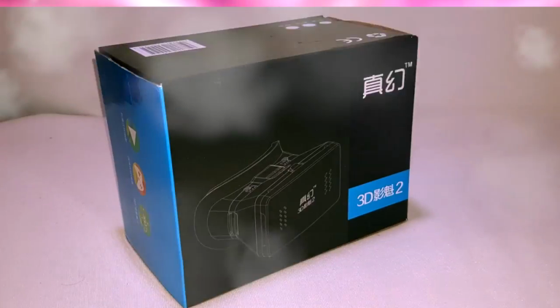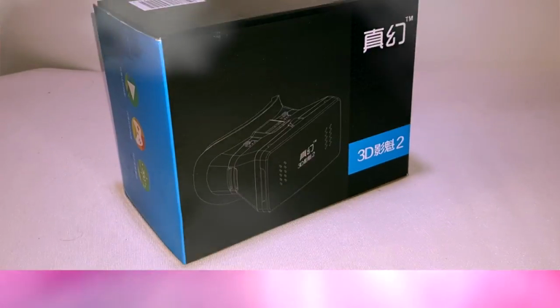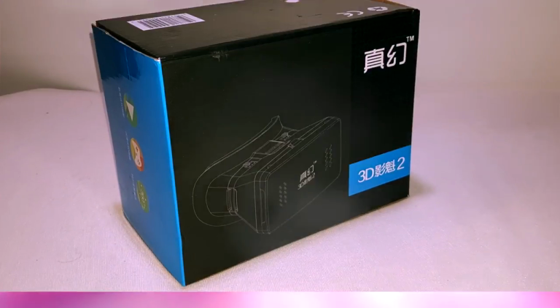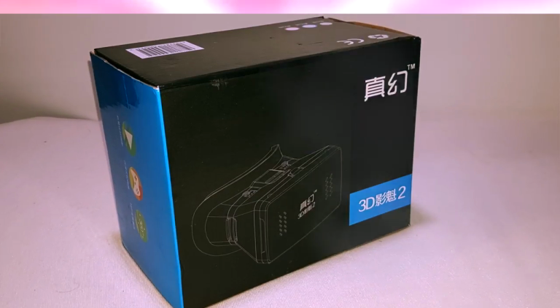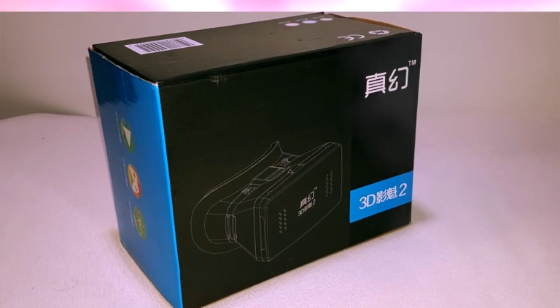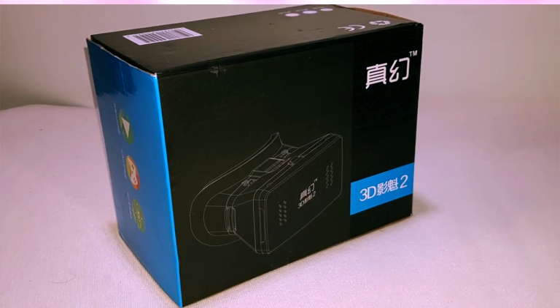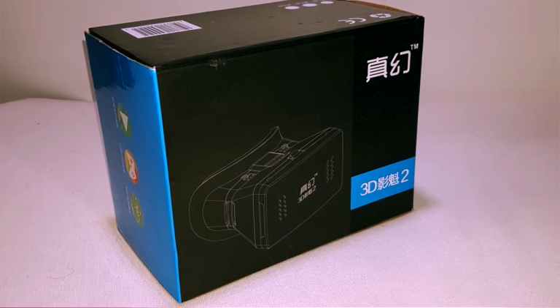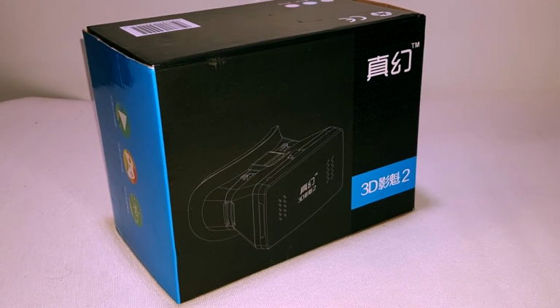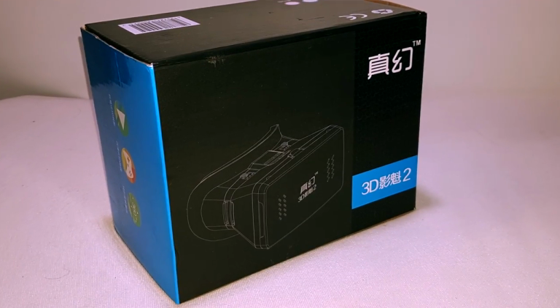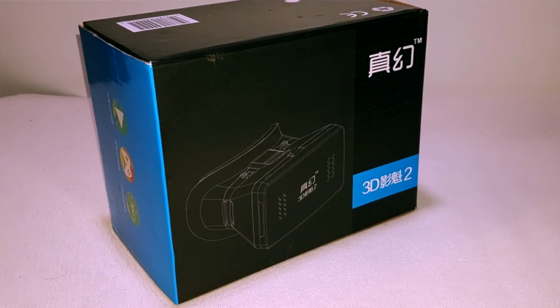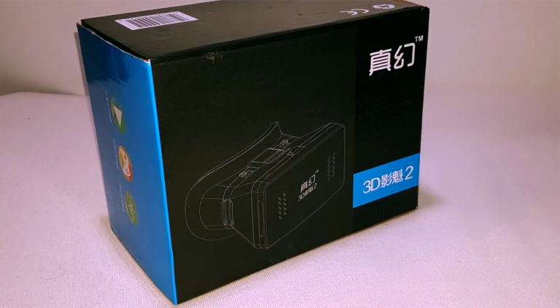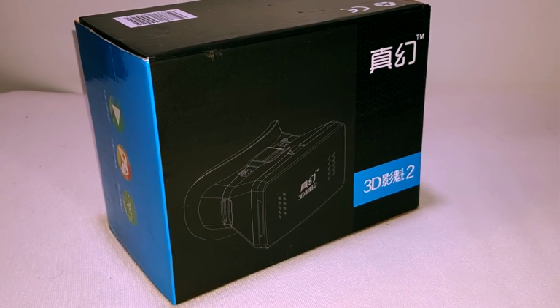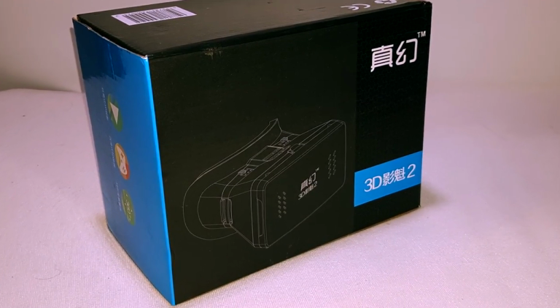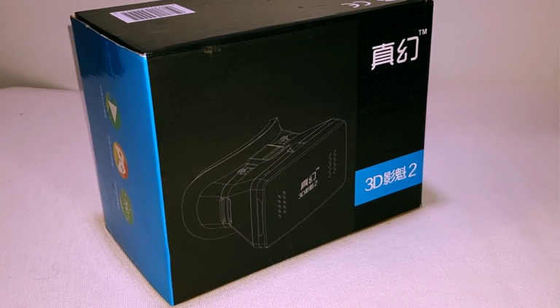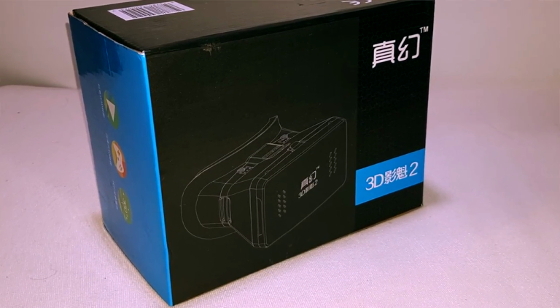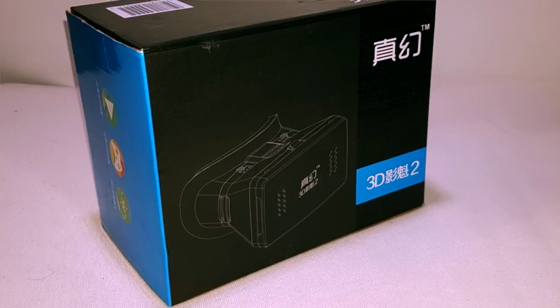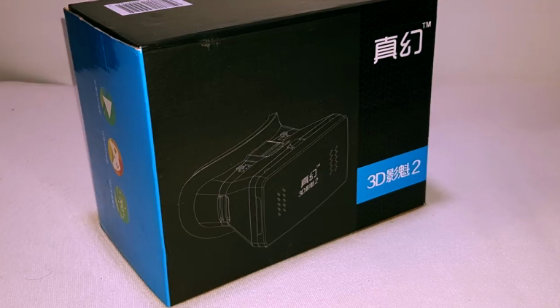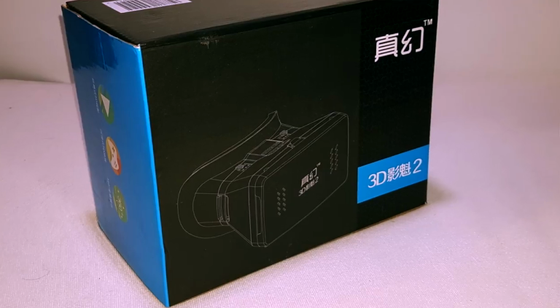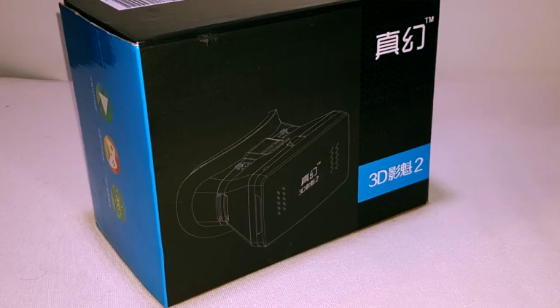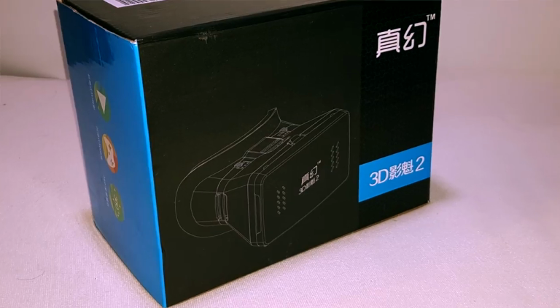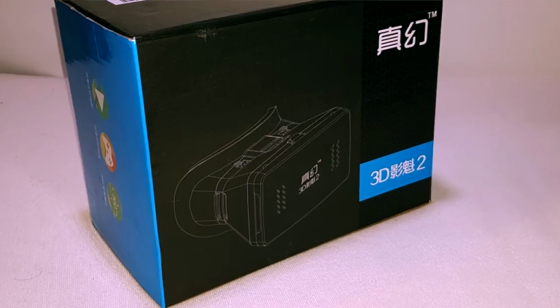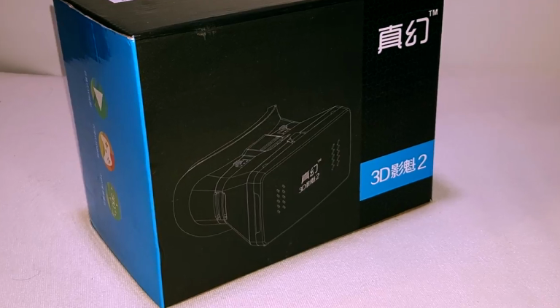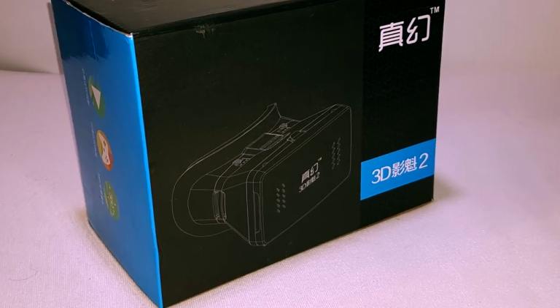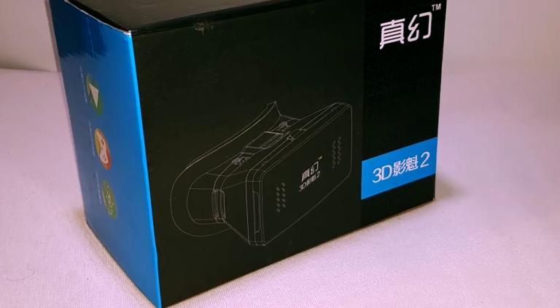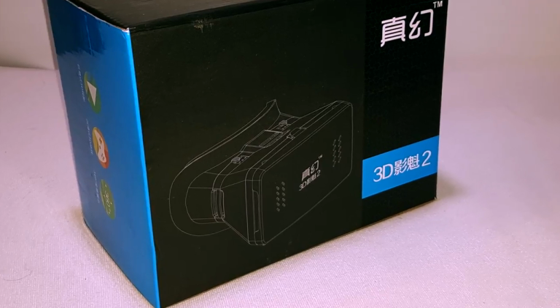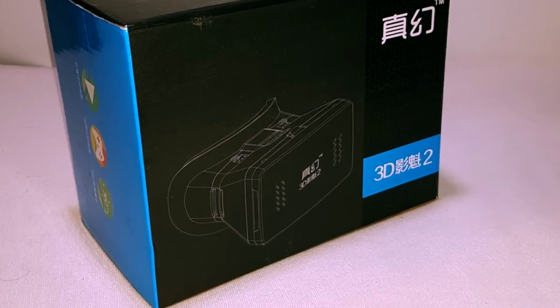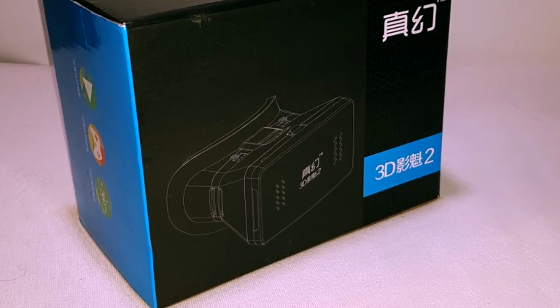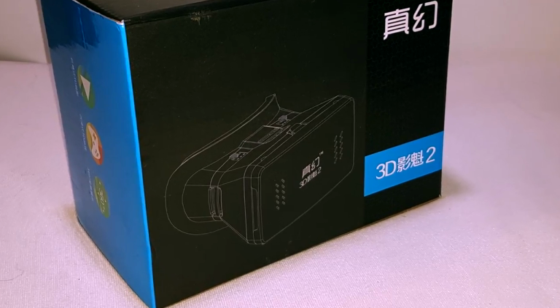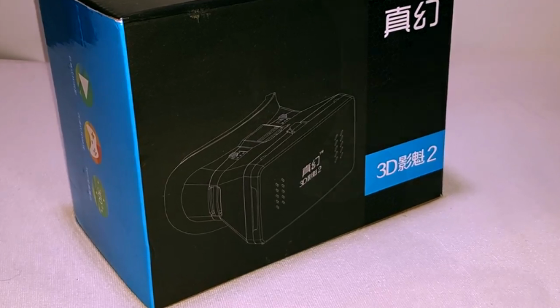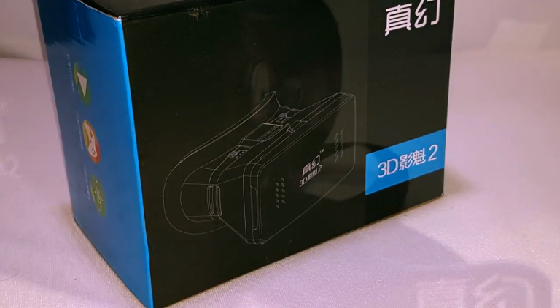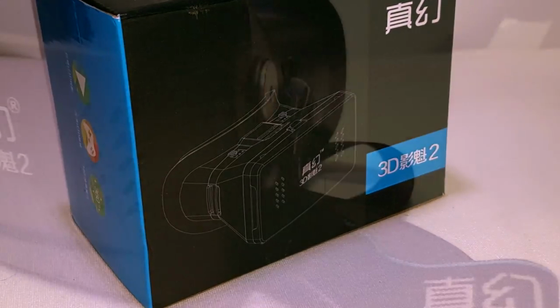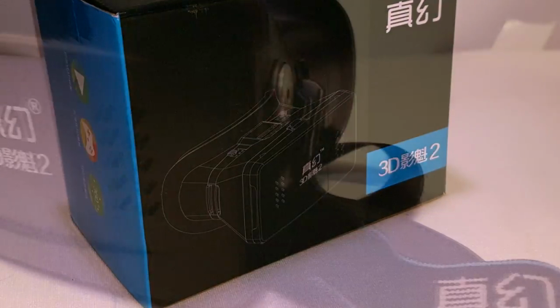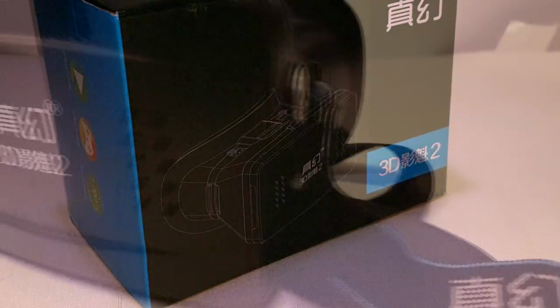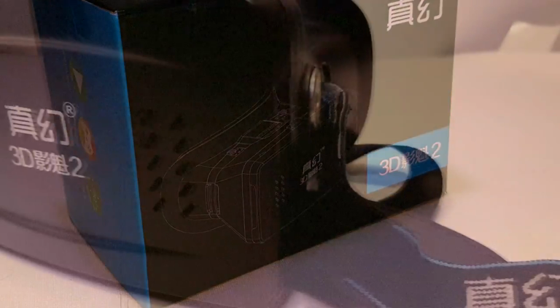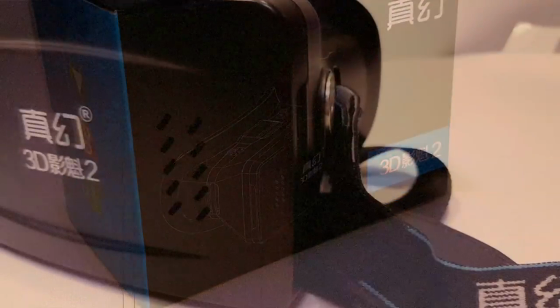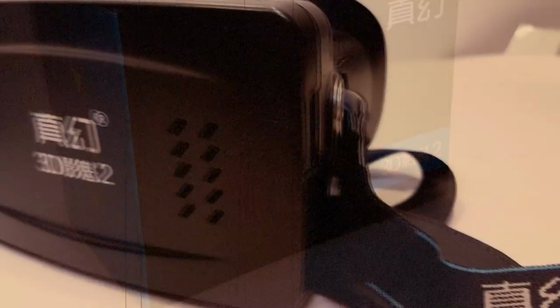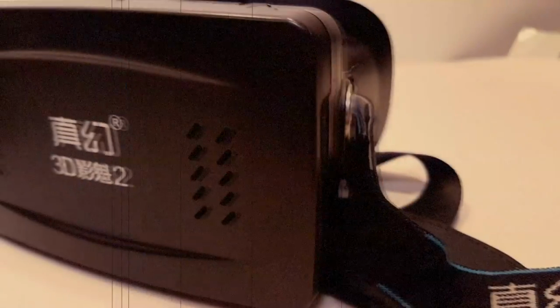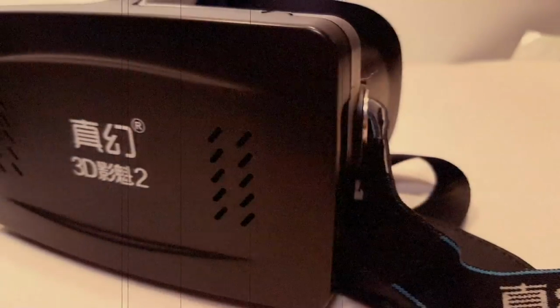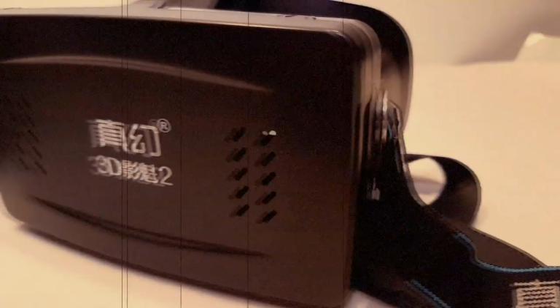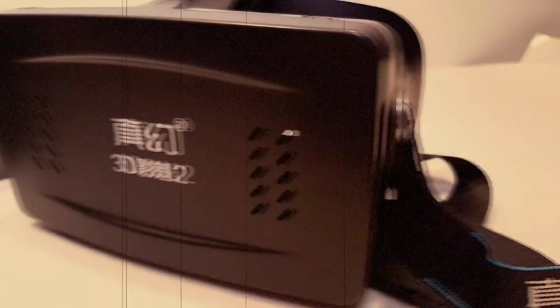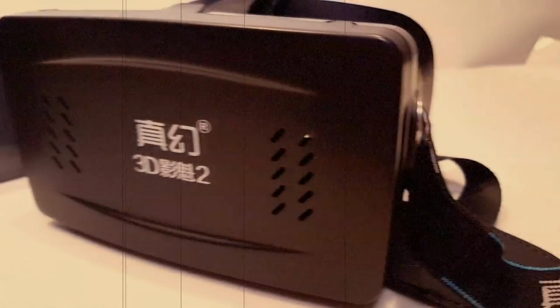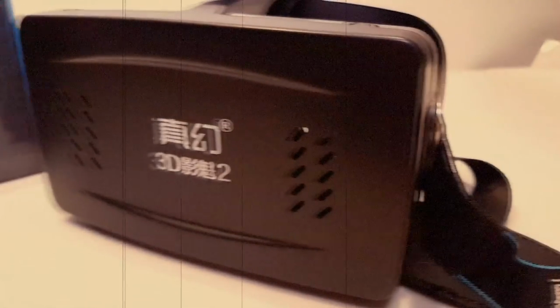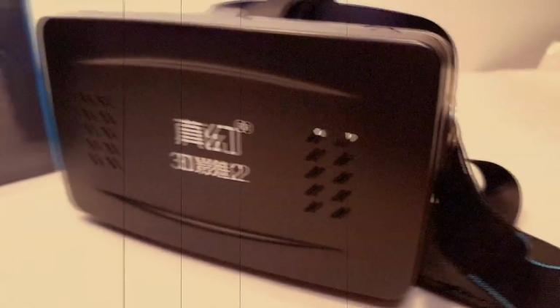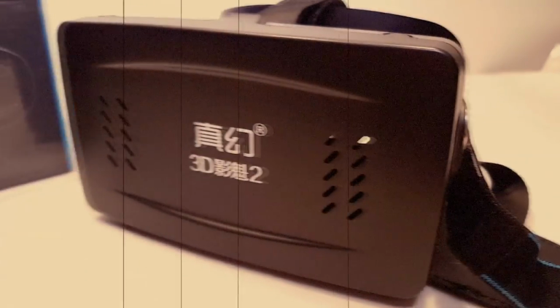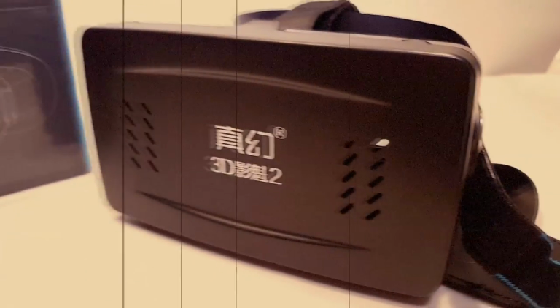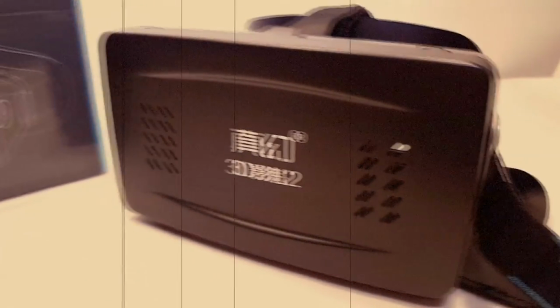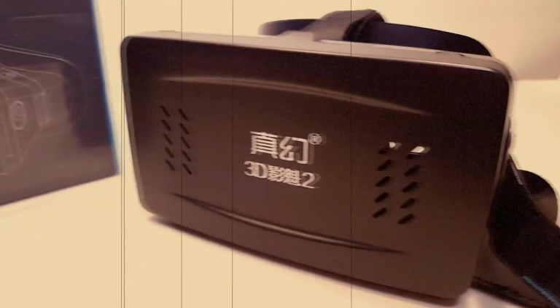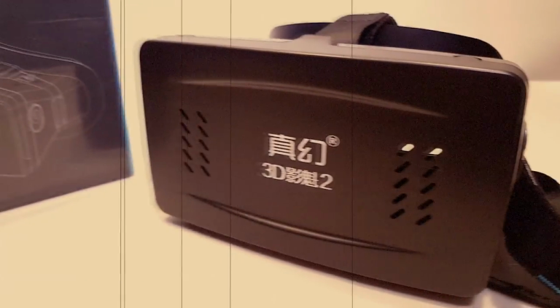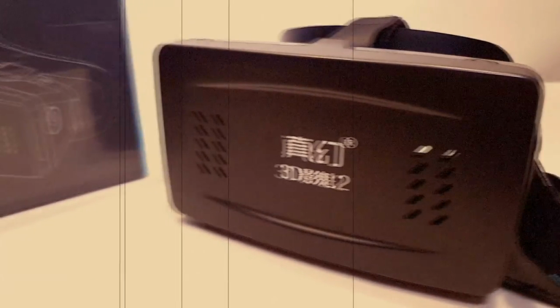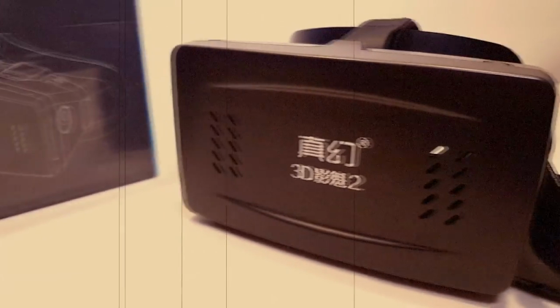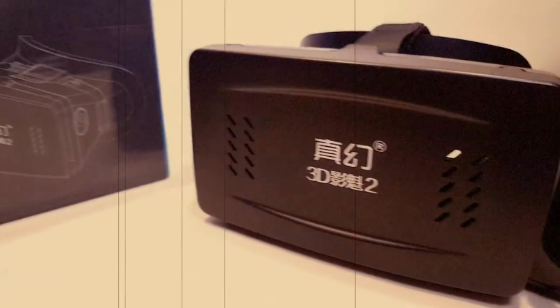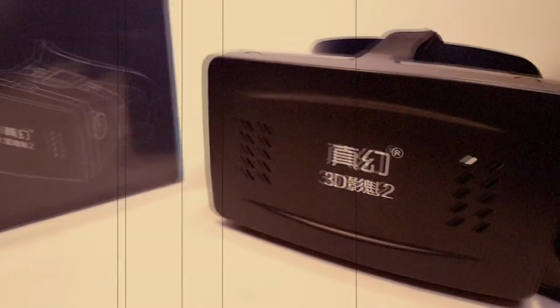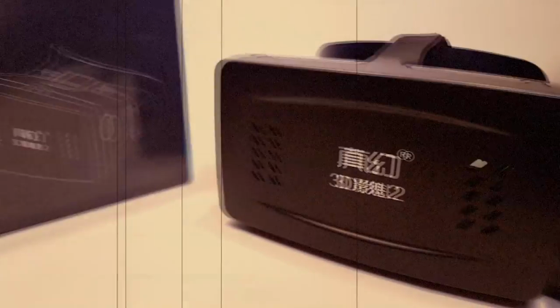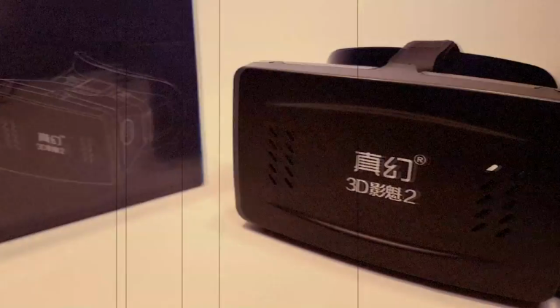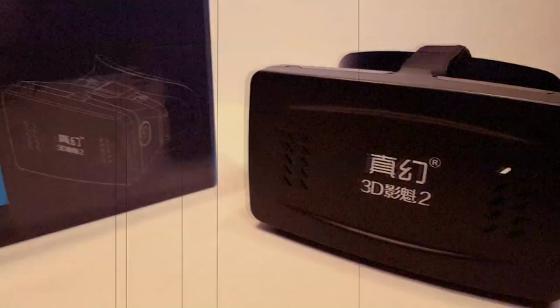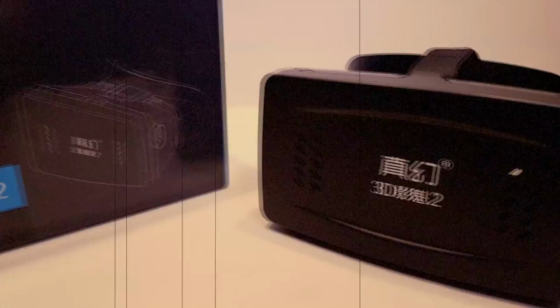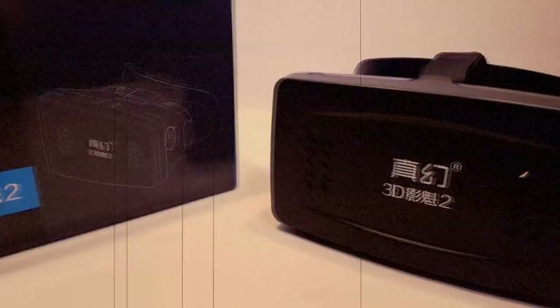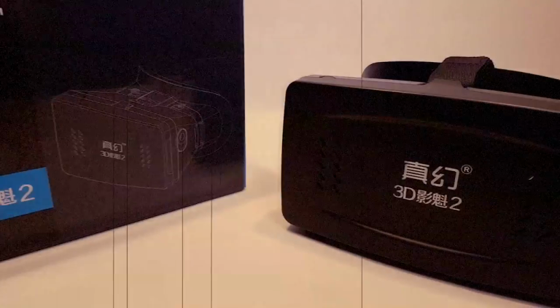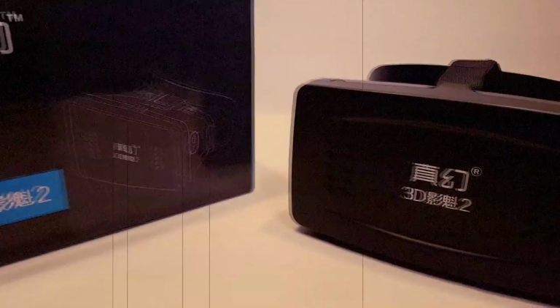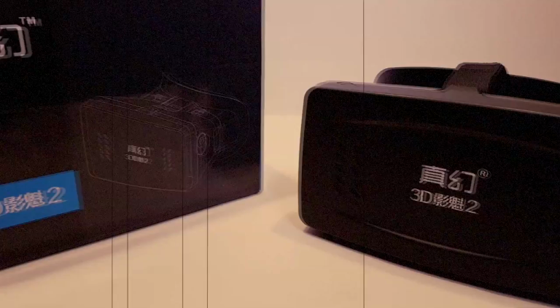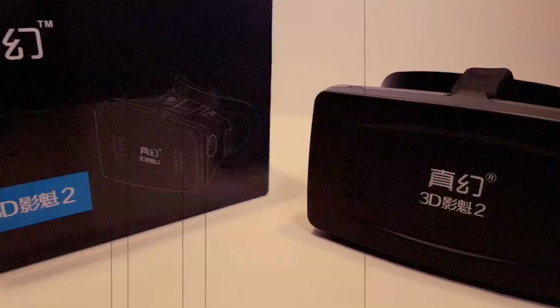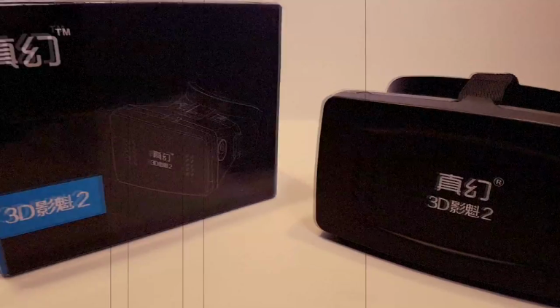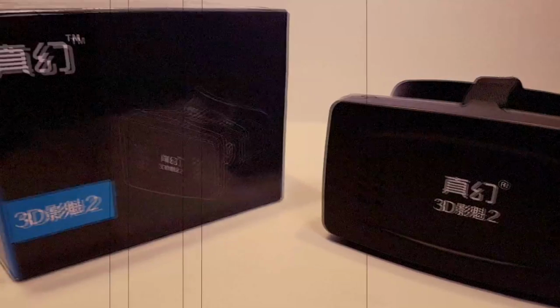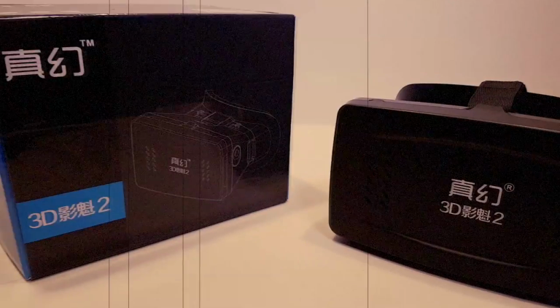Those of you who are regular viewers of my channel will know that a while ago I did a review of a cheap Chinese VR headset, the Rytec 2.